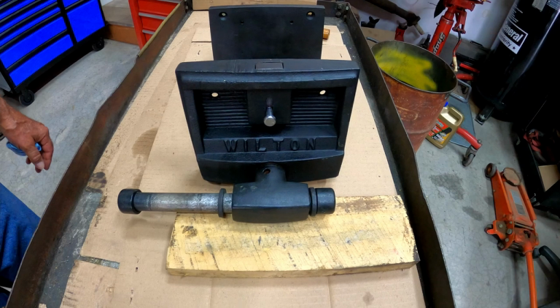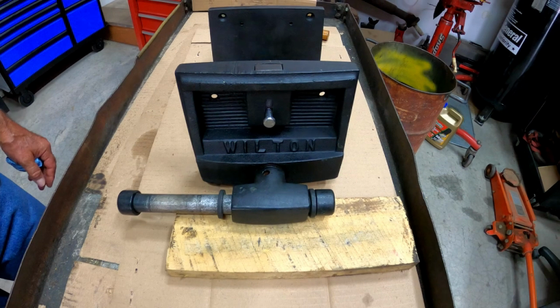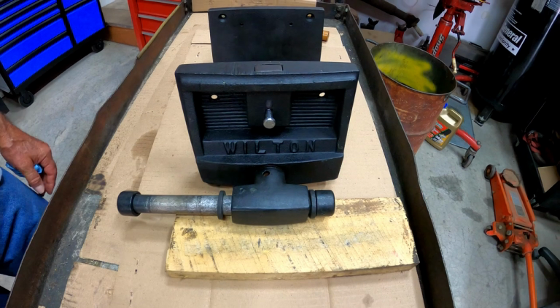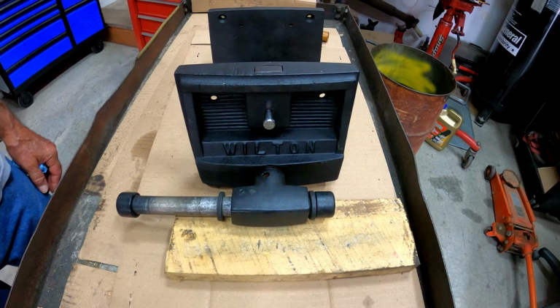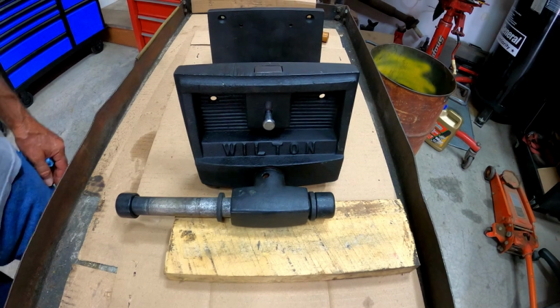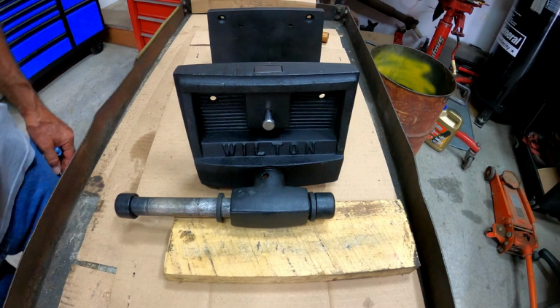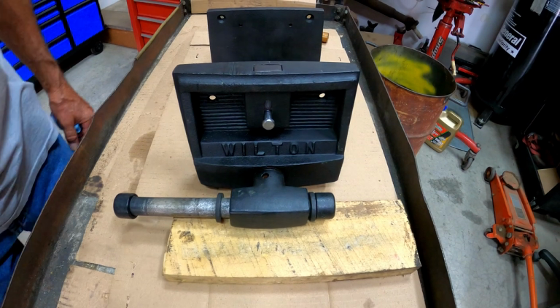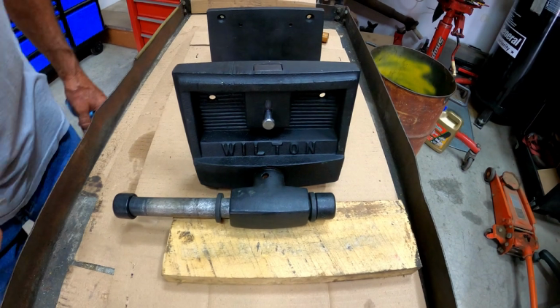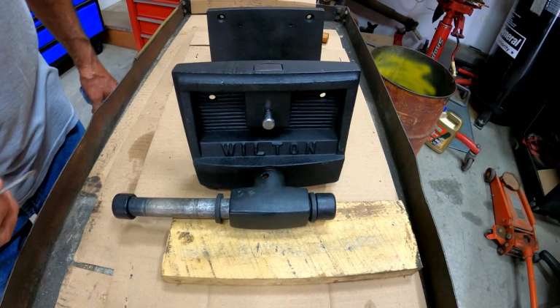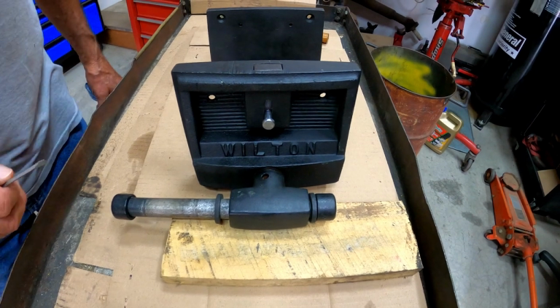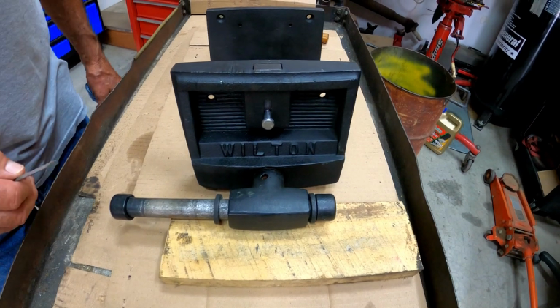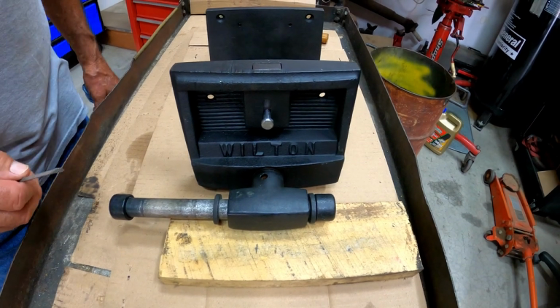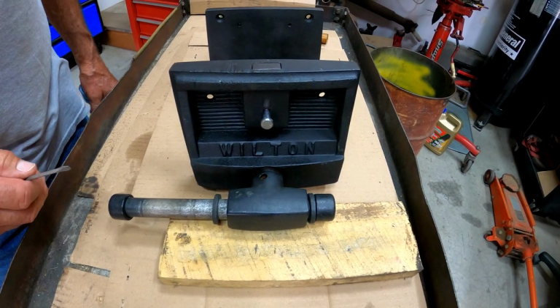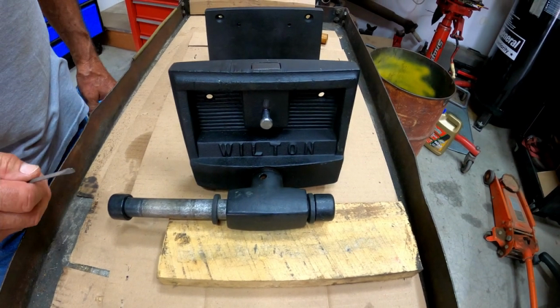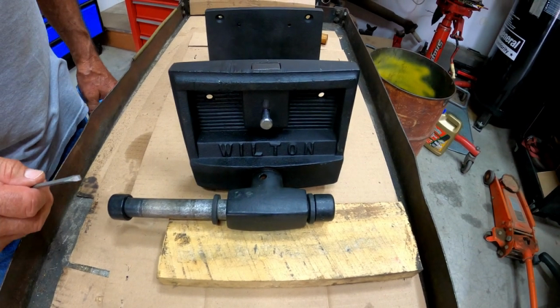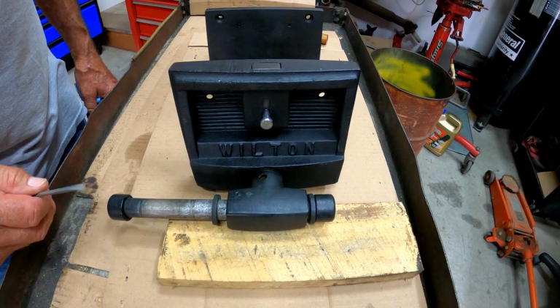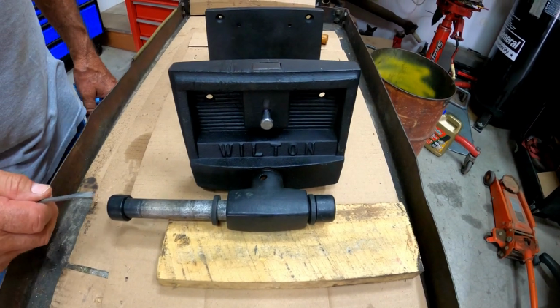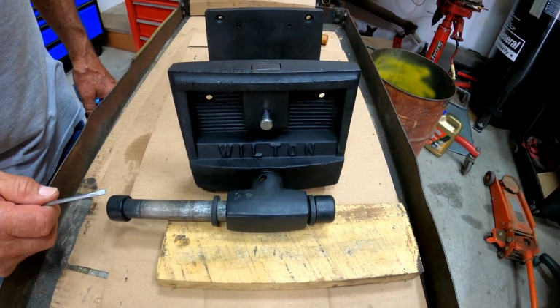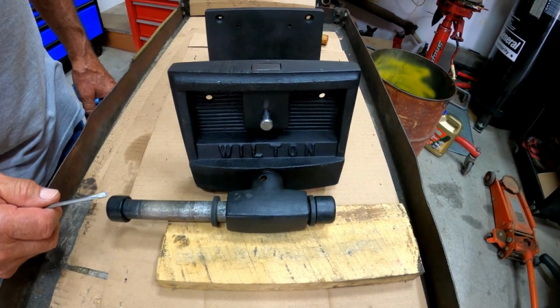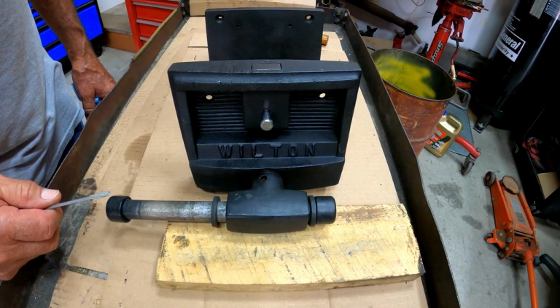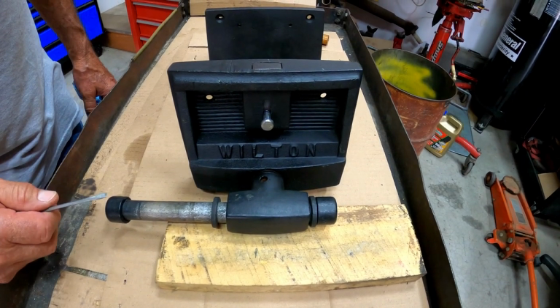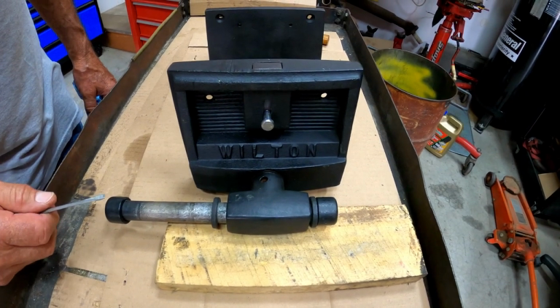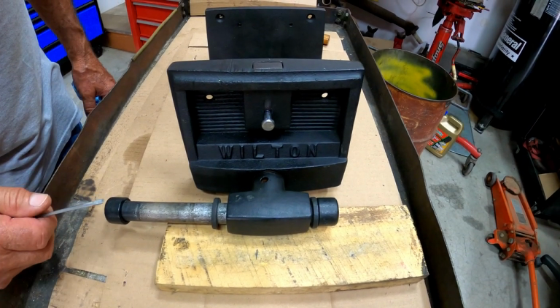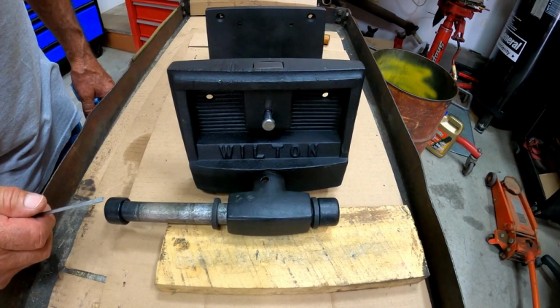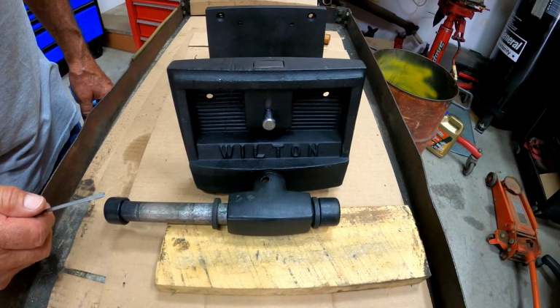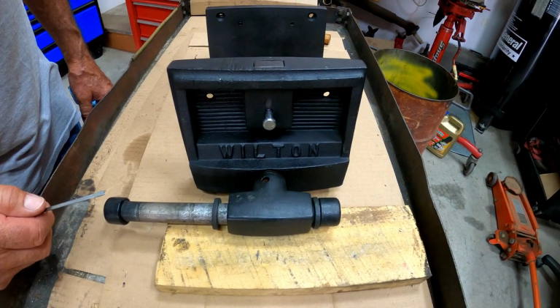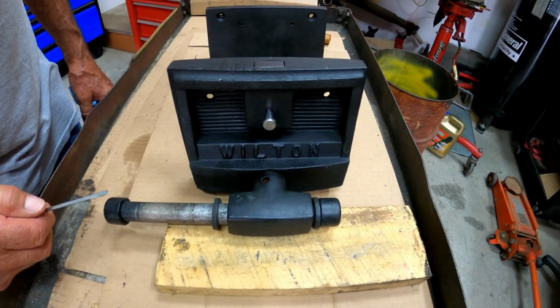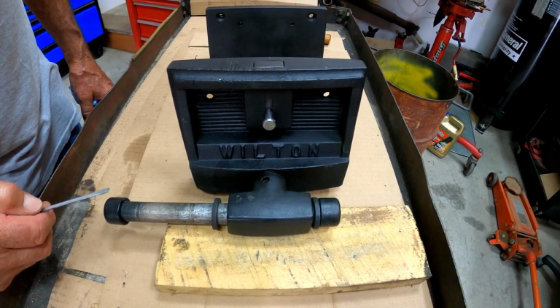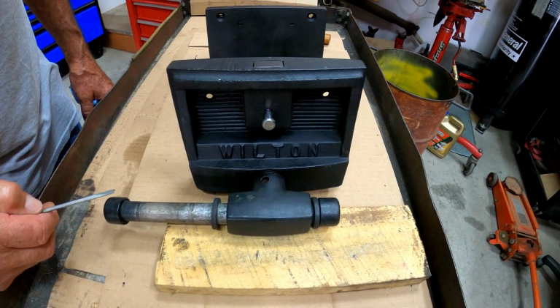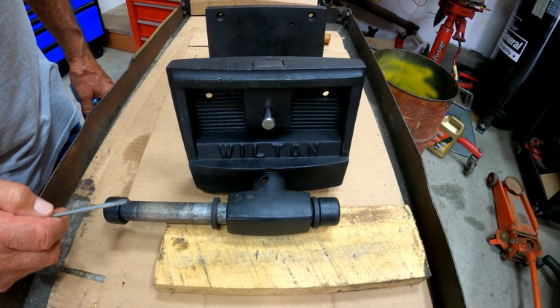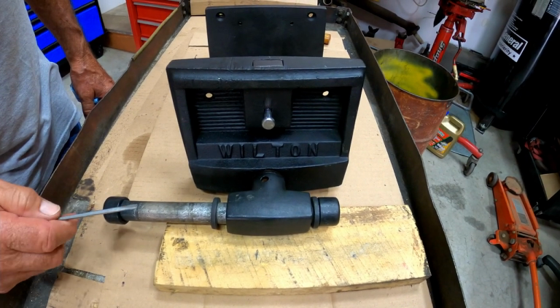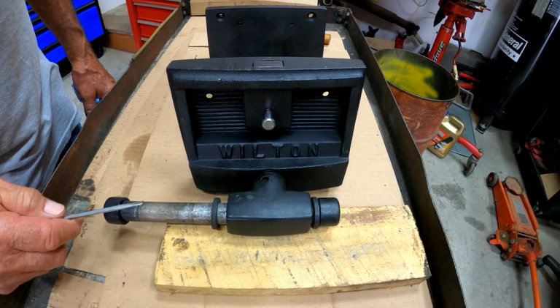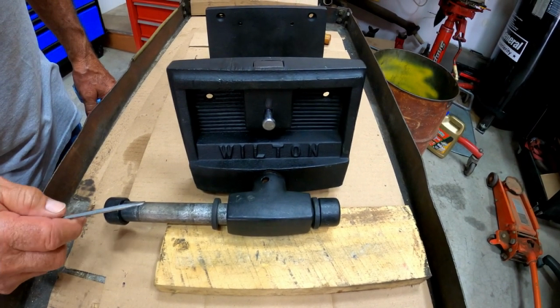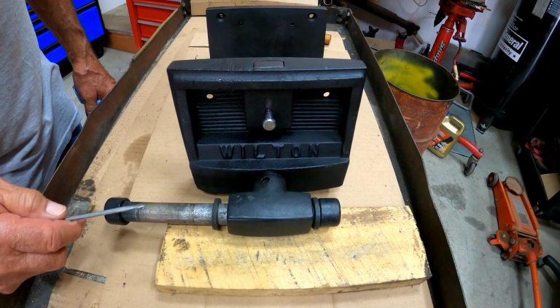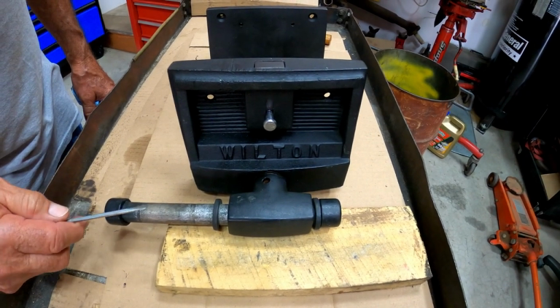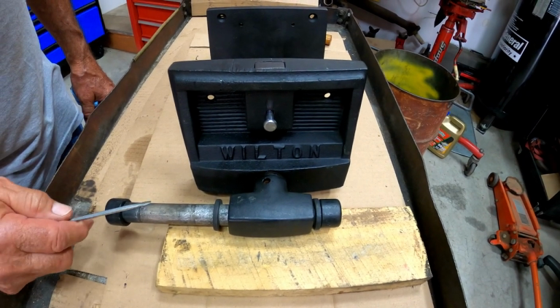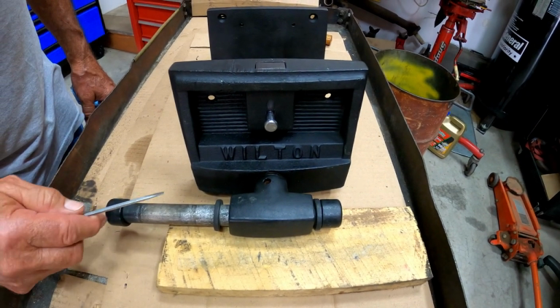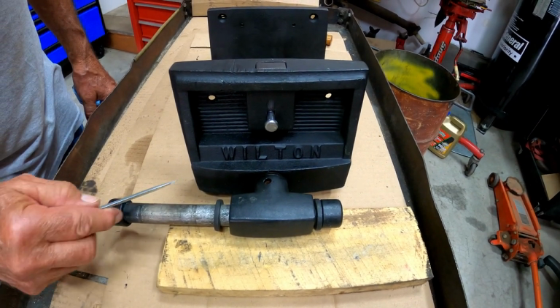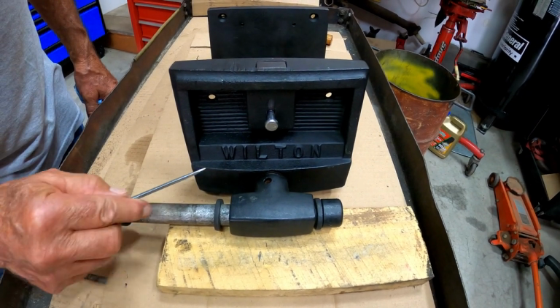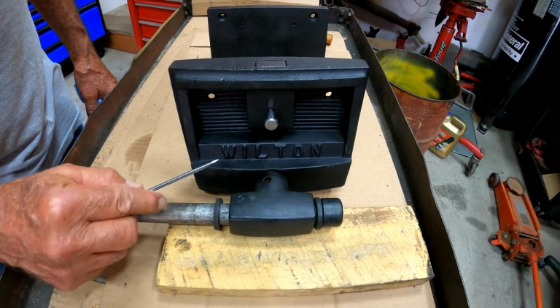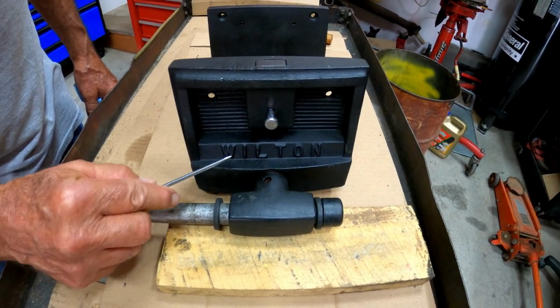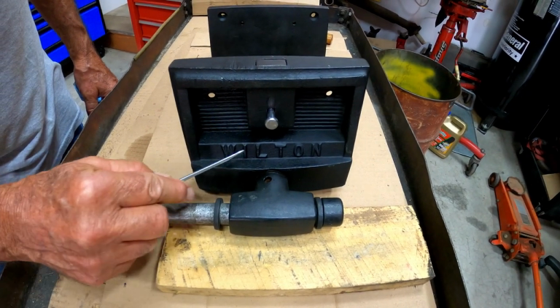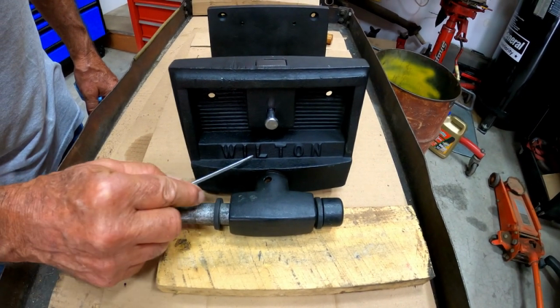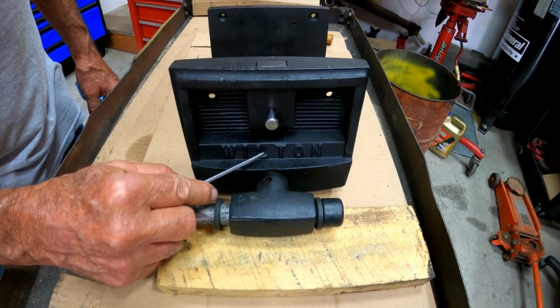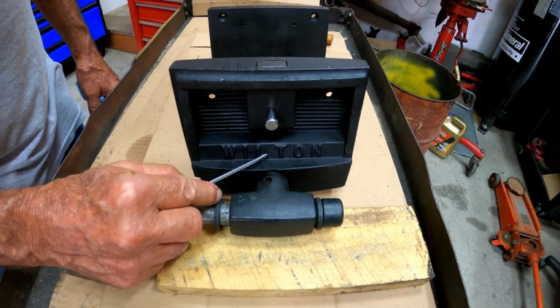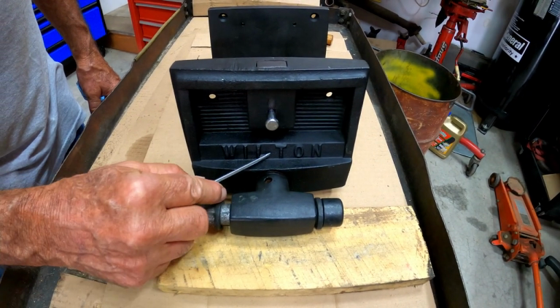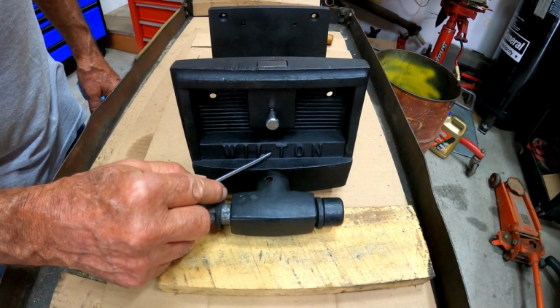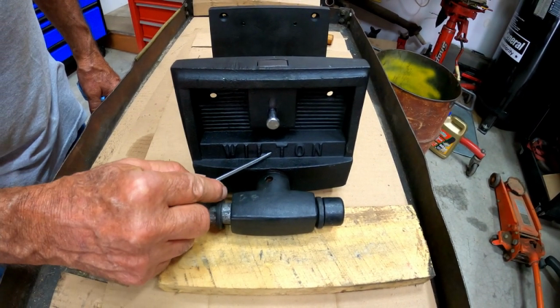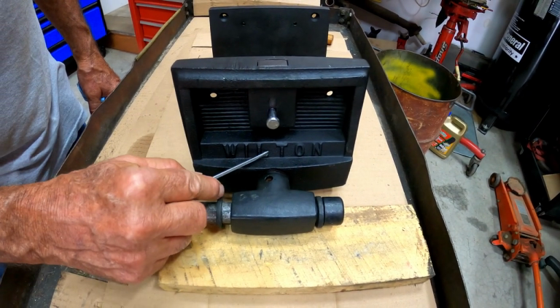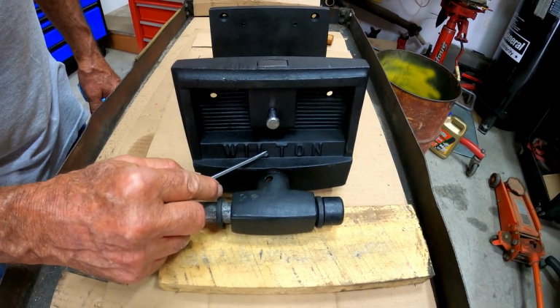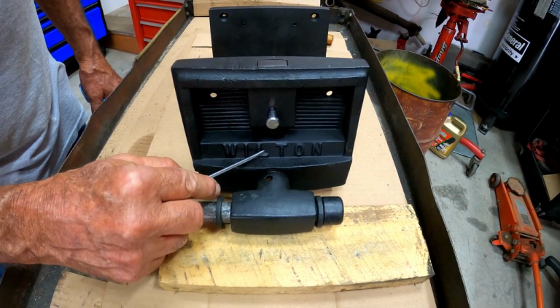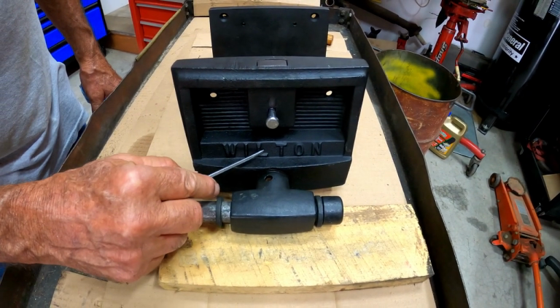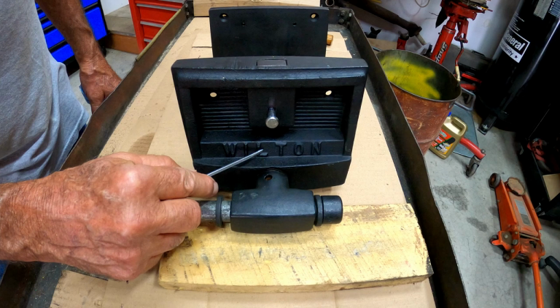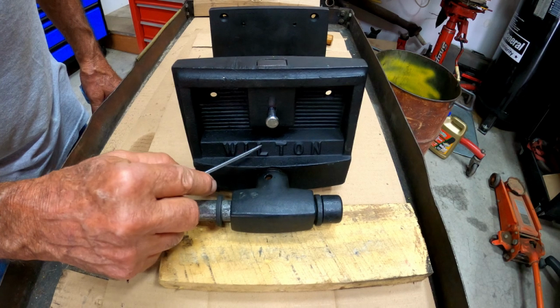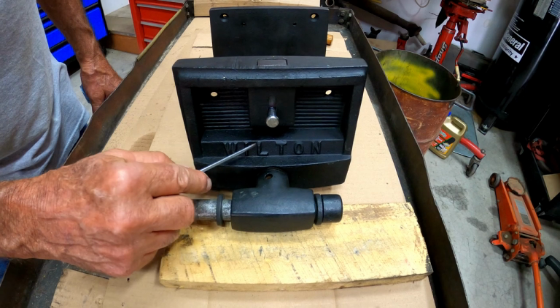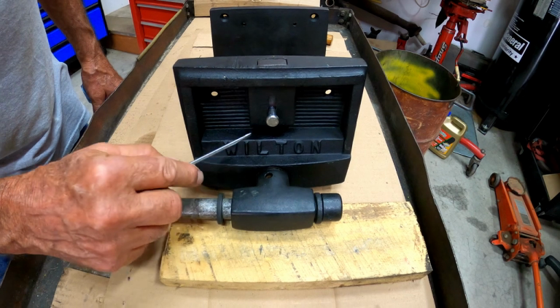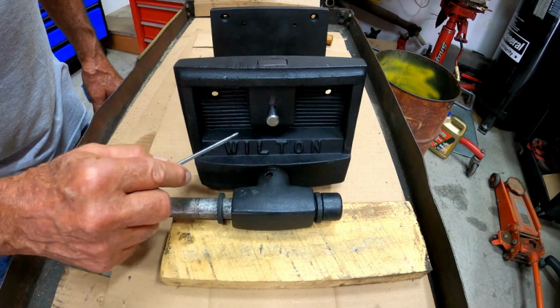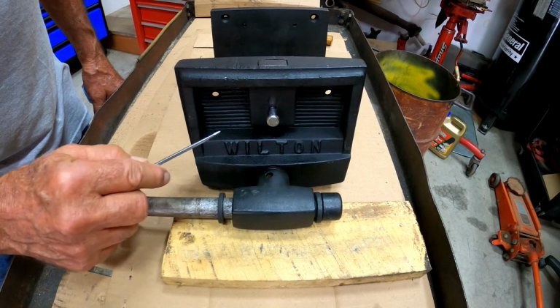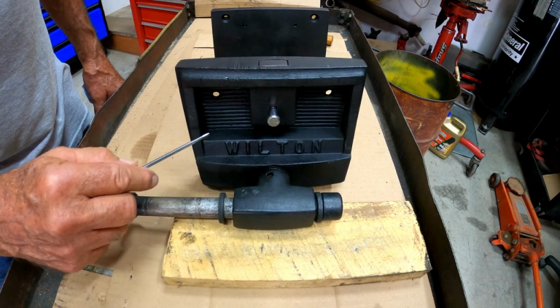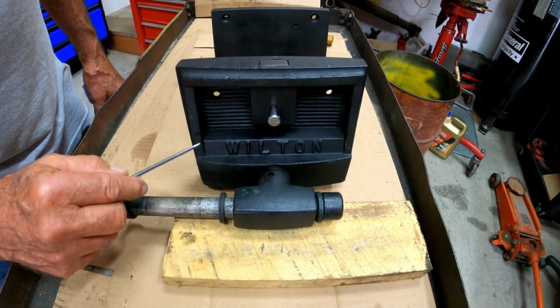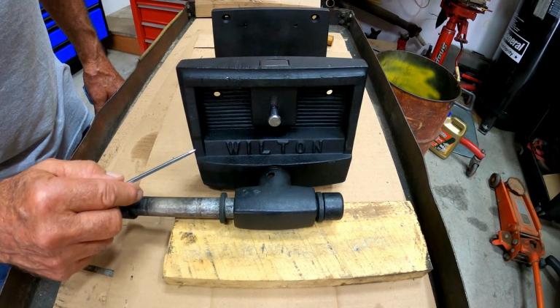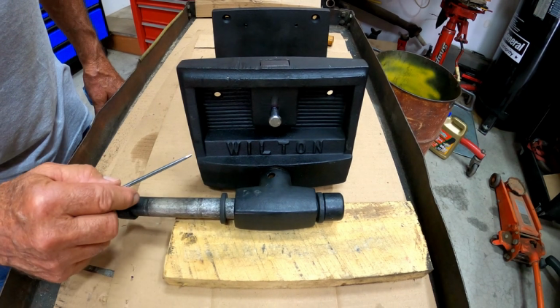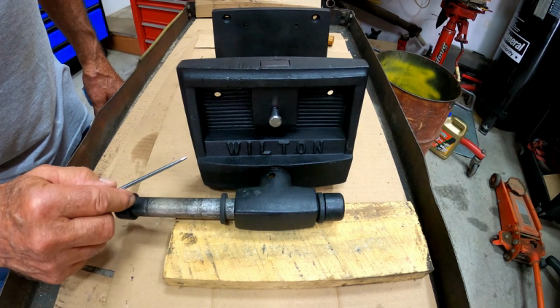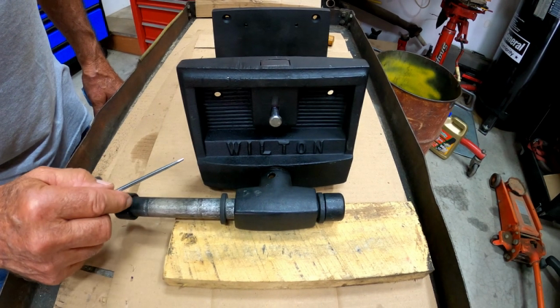Picked this vise up at an estate sale. As you can see, it's a Wilton woodworker's vise.